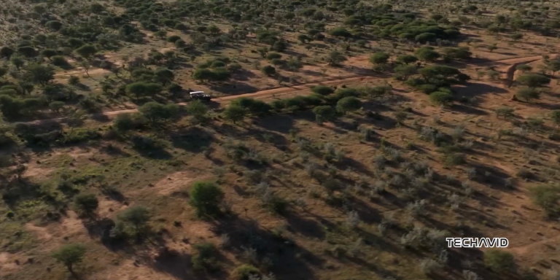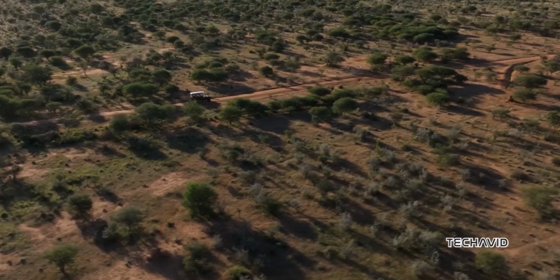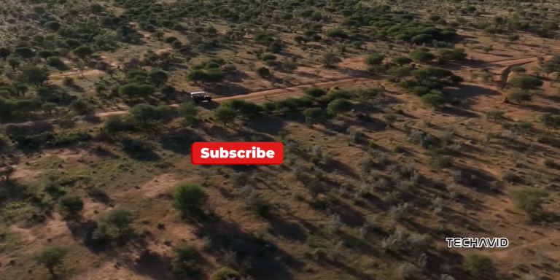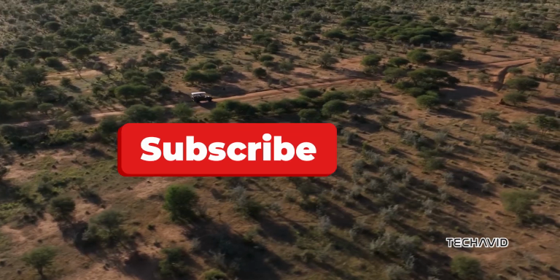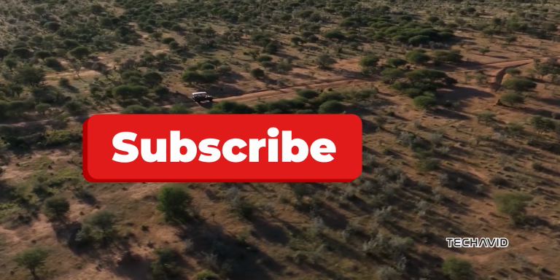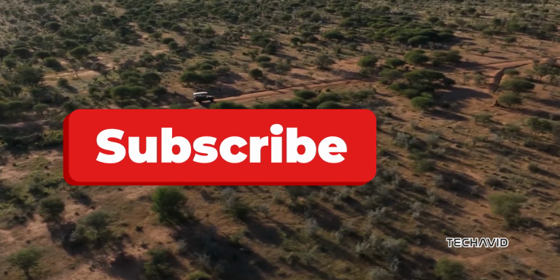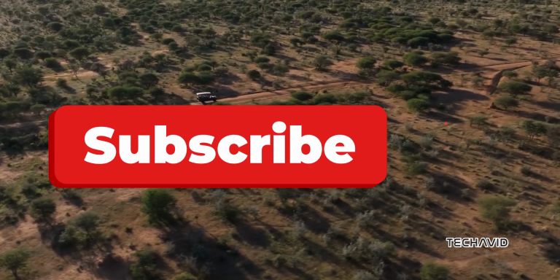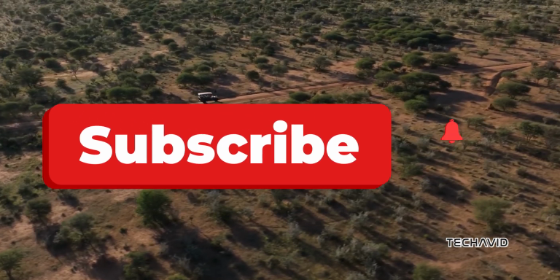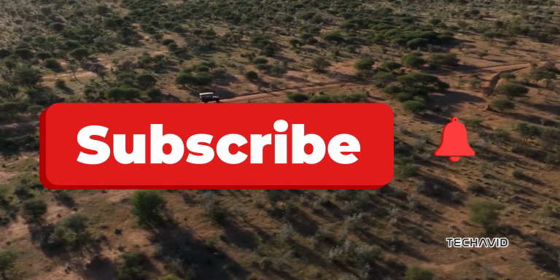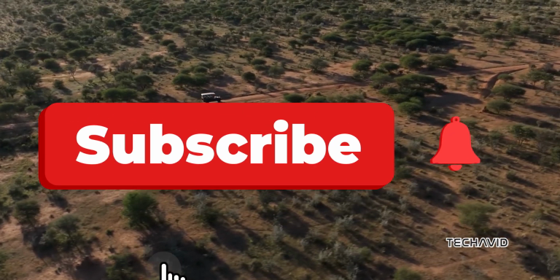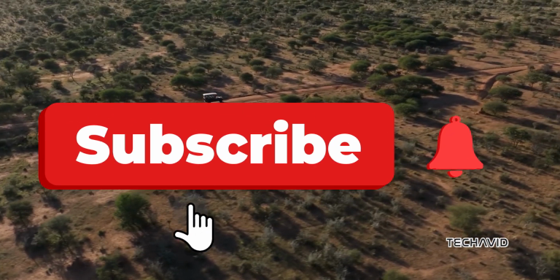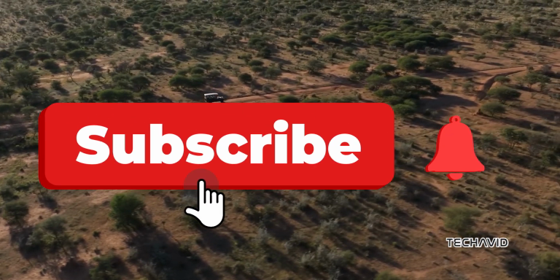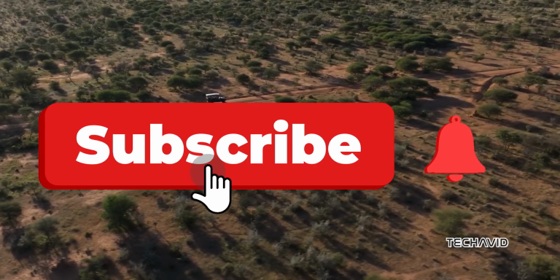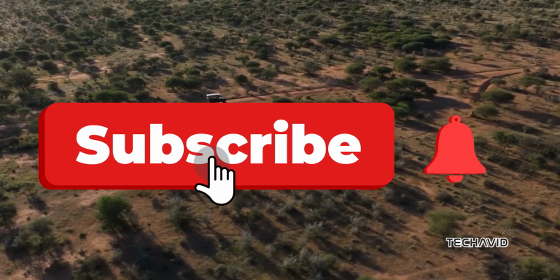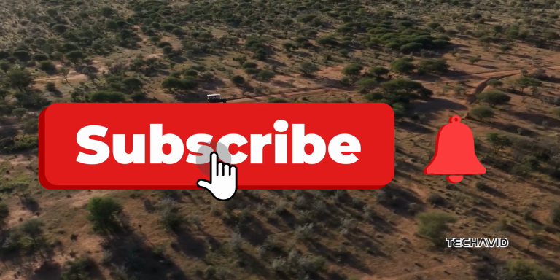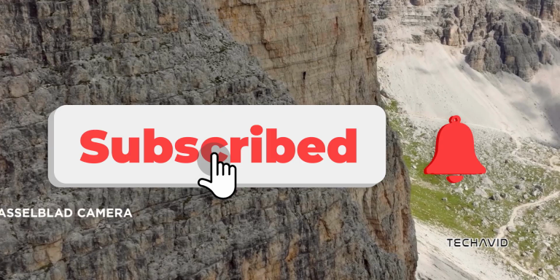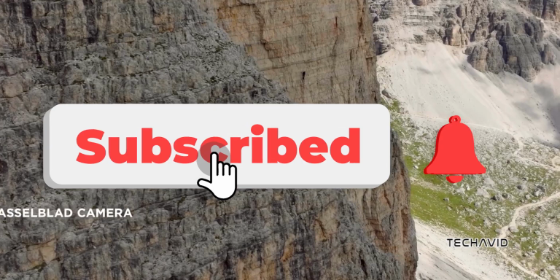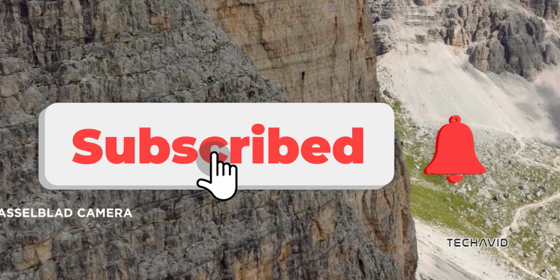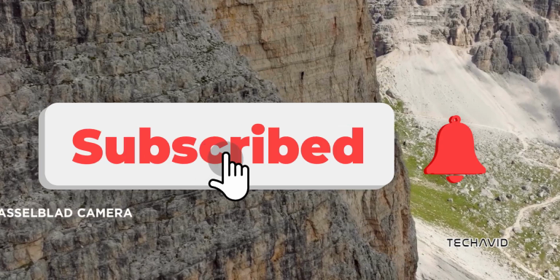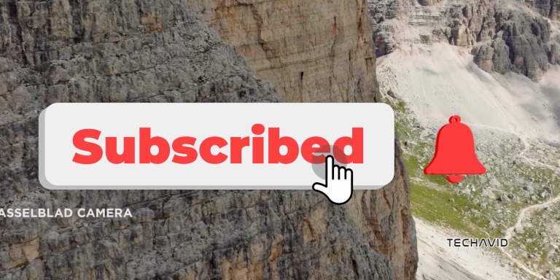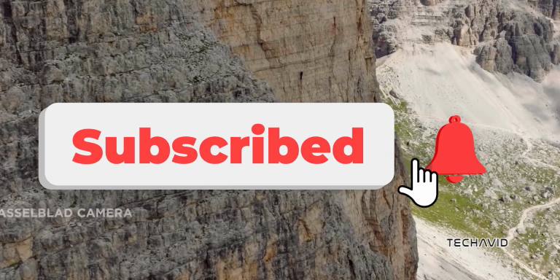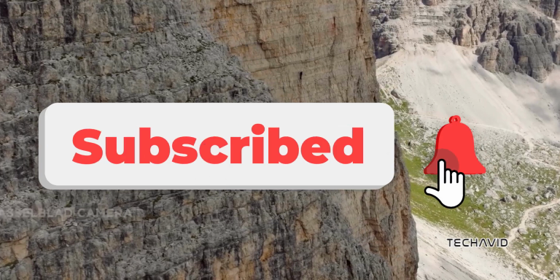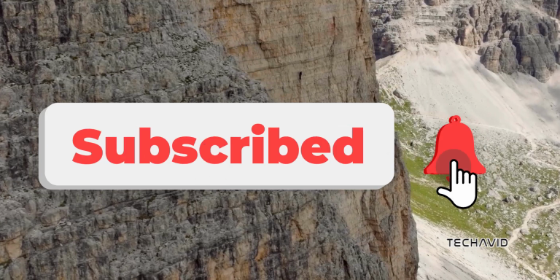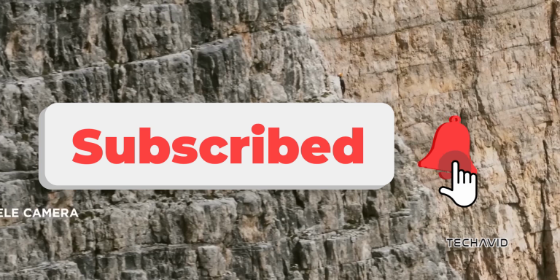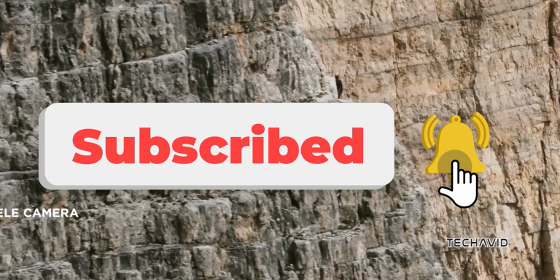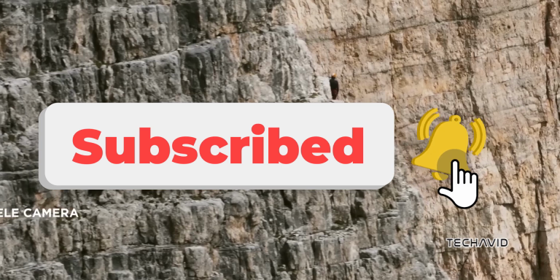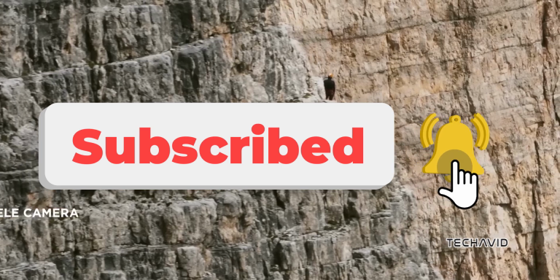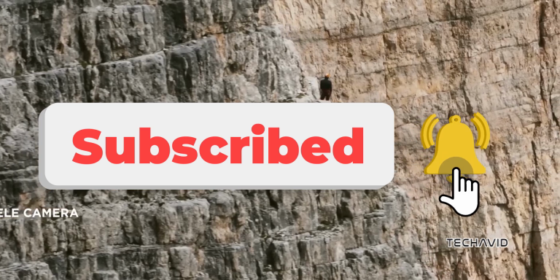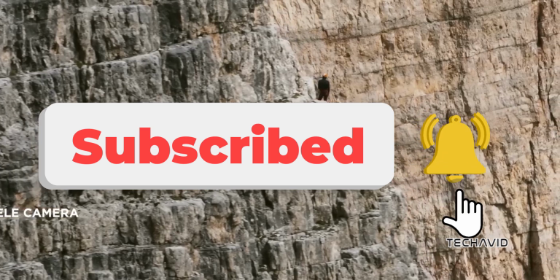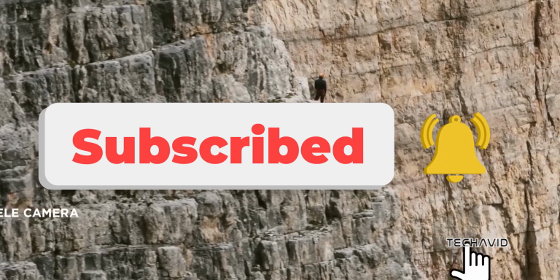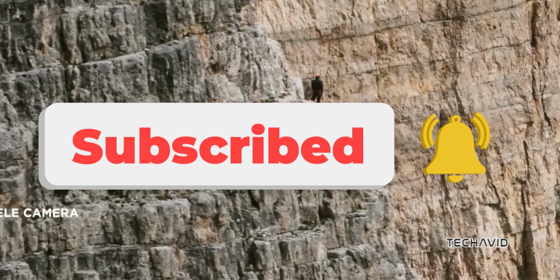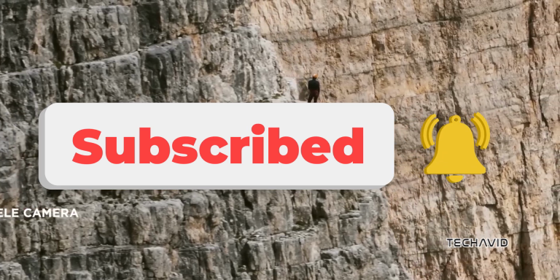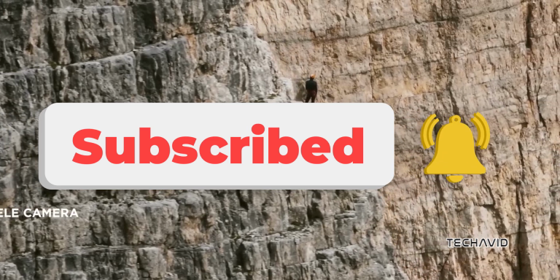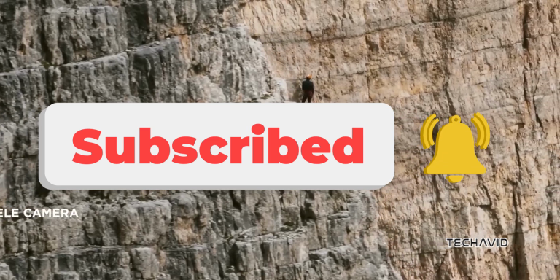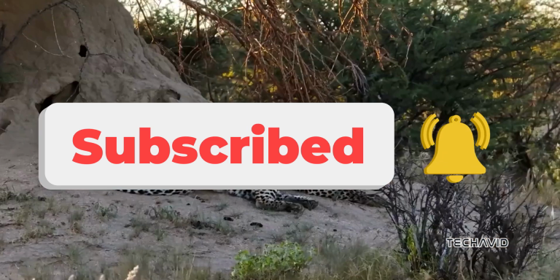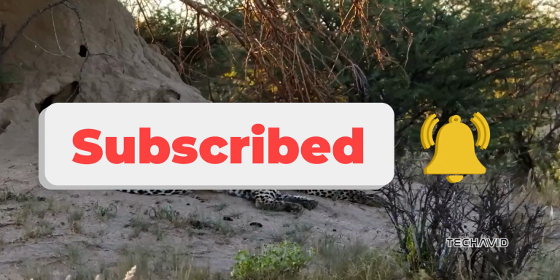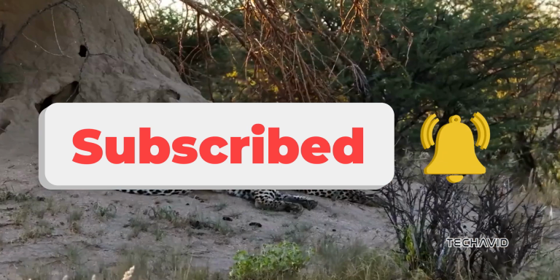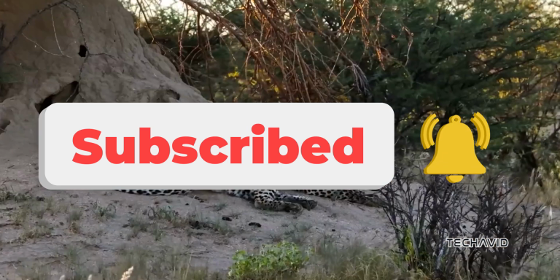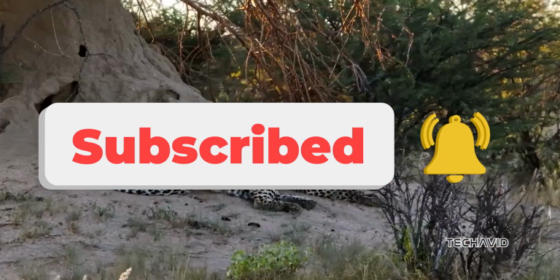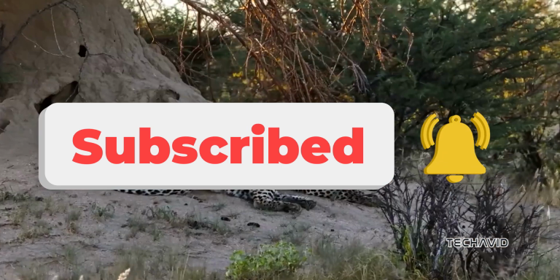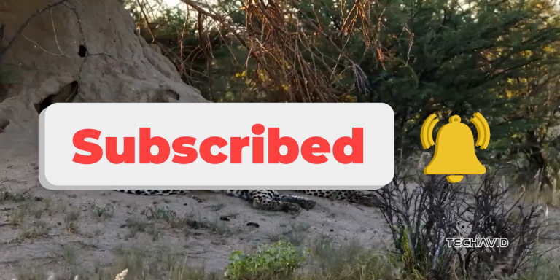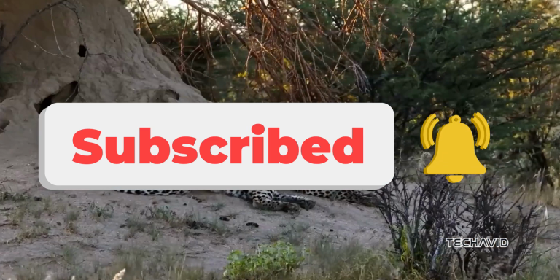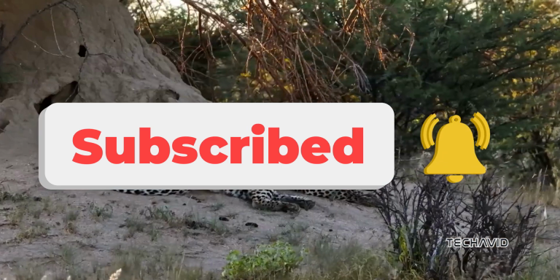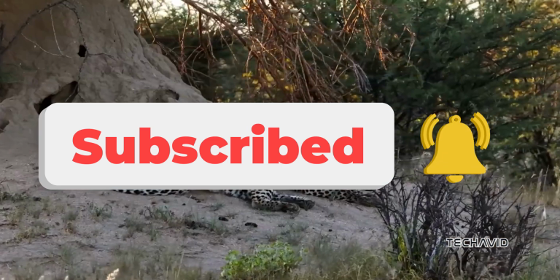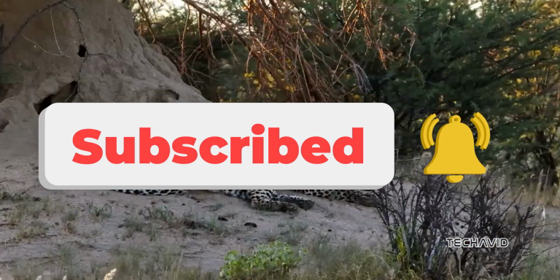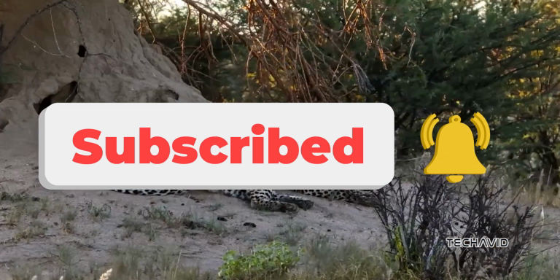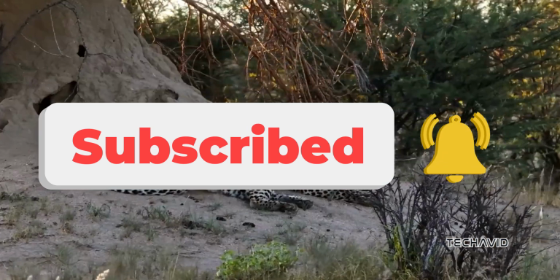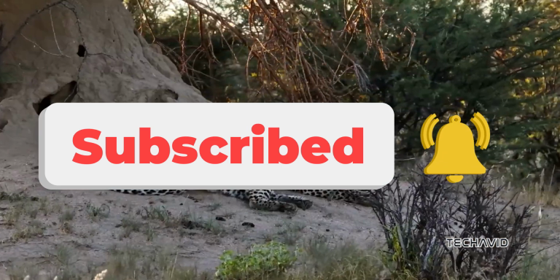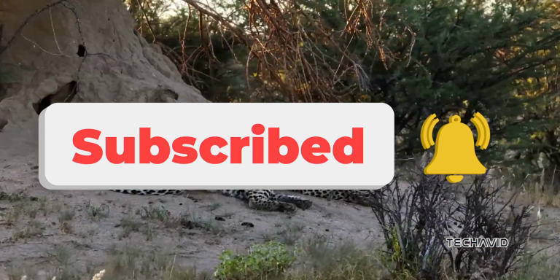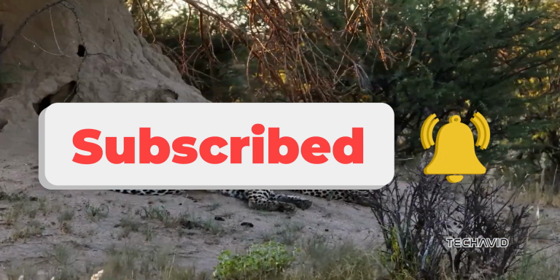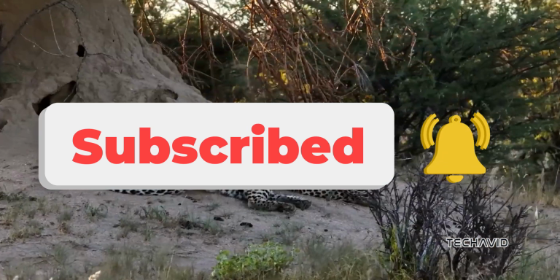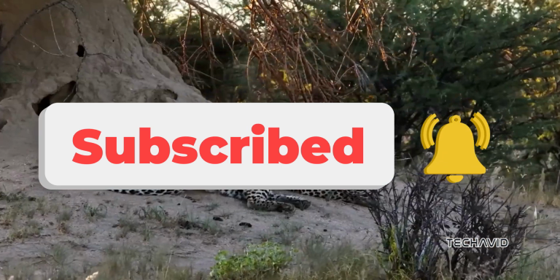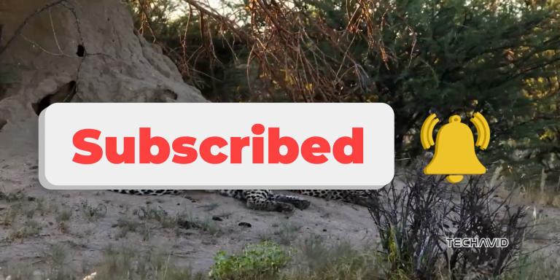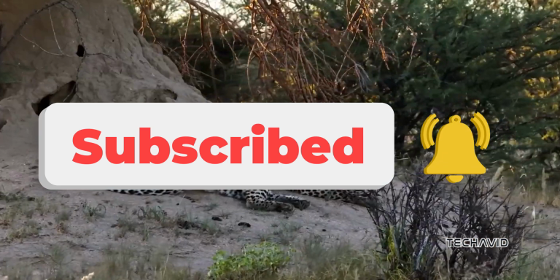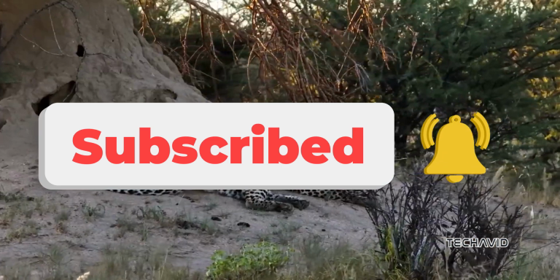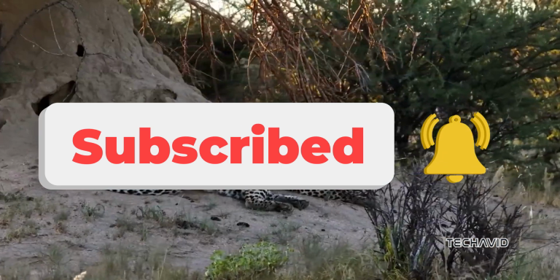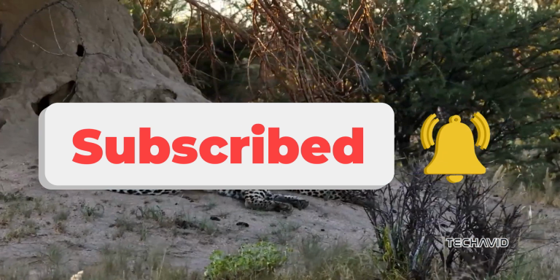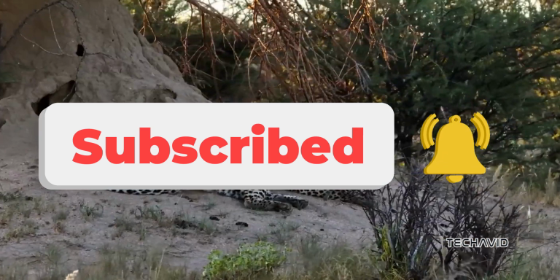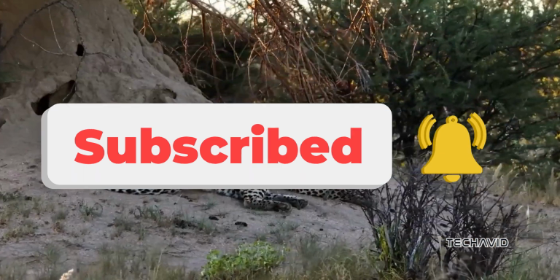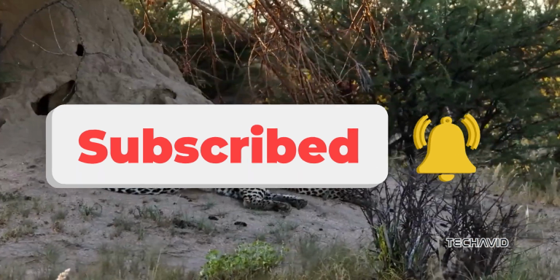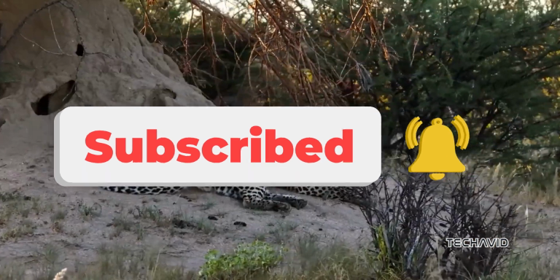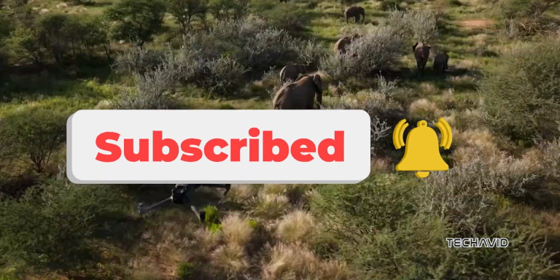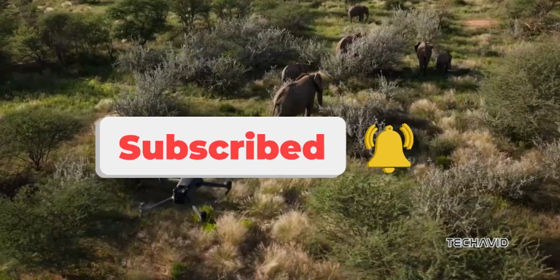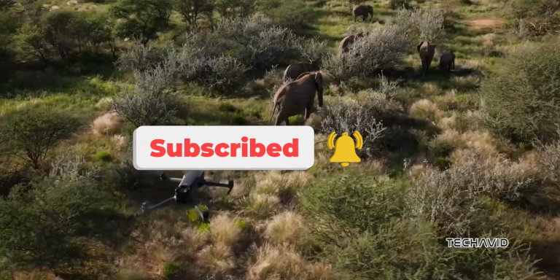What feature excites you the most? Drop your thoughts below, and don't forget to subscribe for more such videos. See you in the next one.